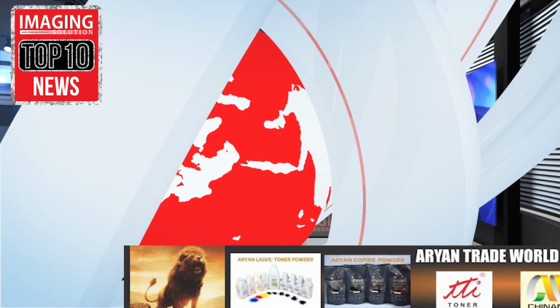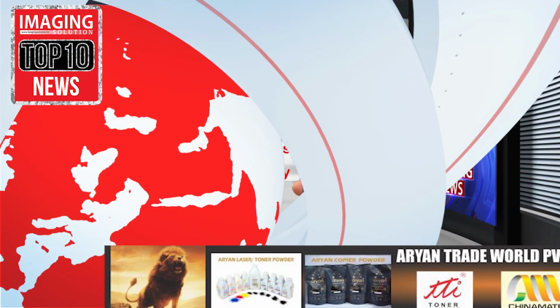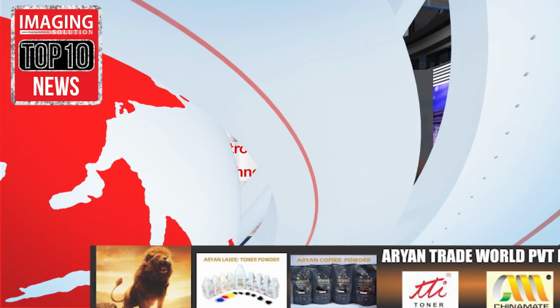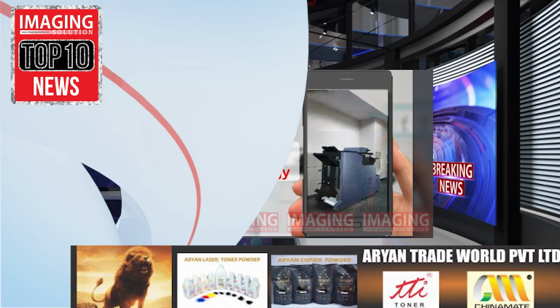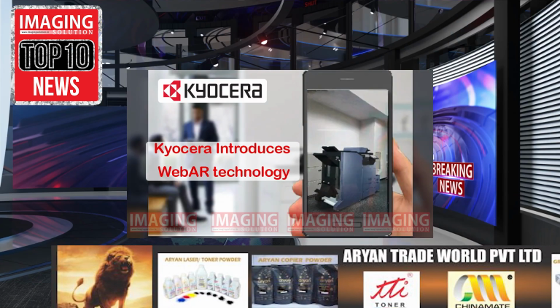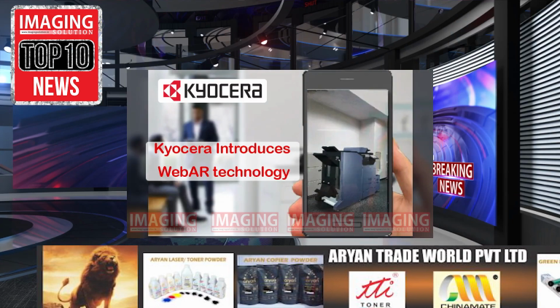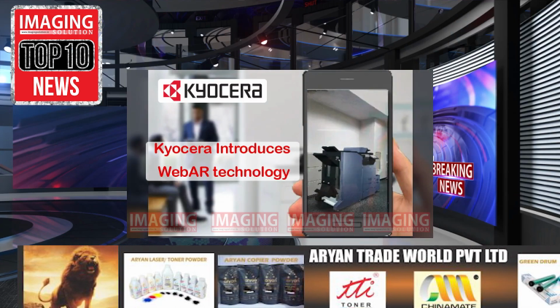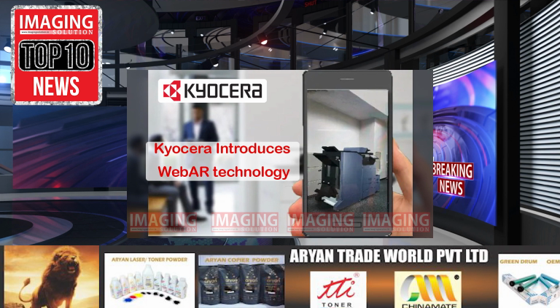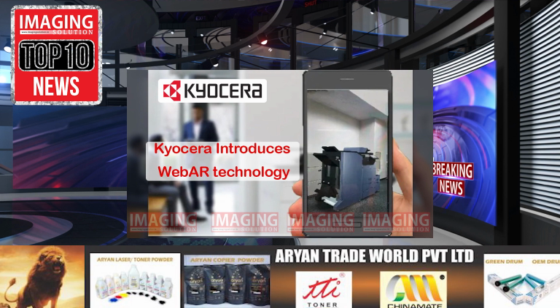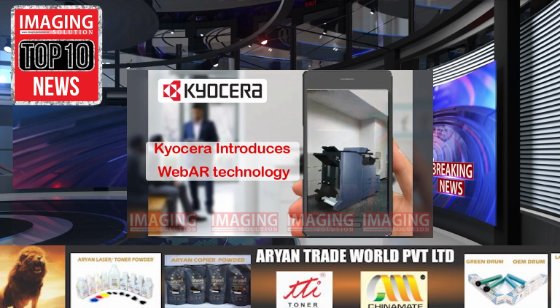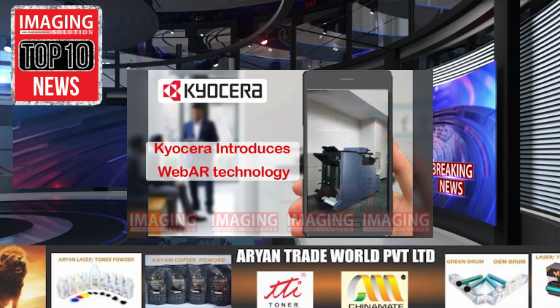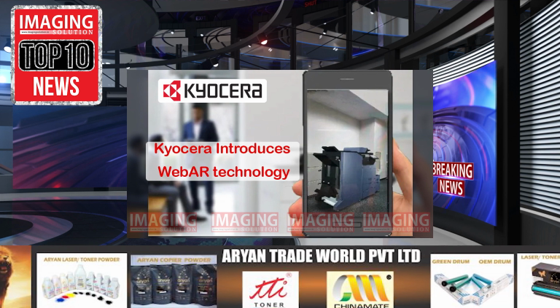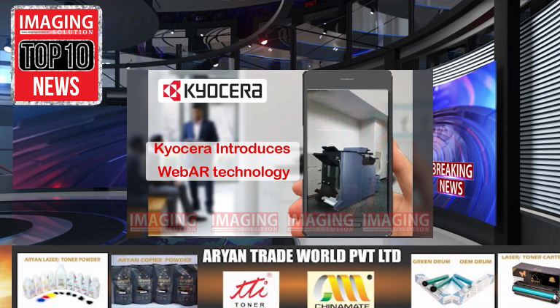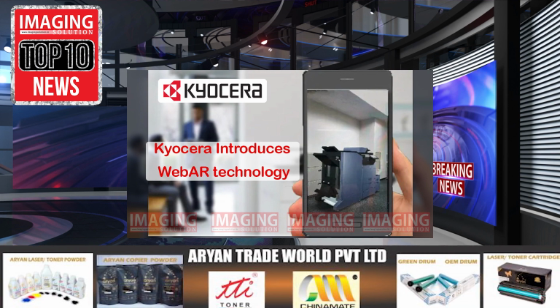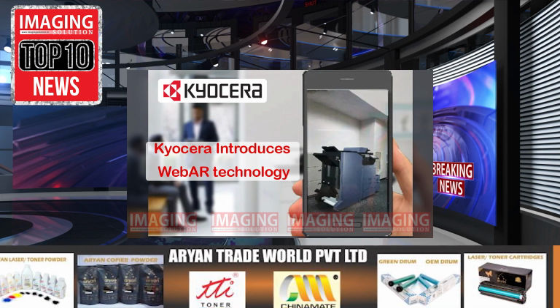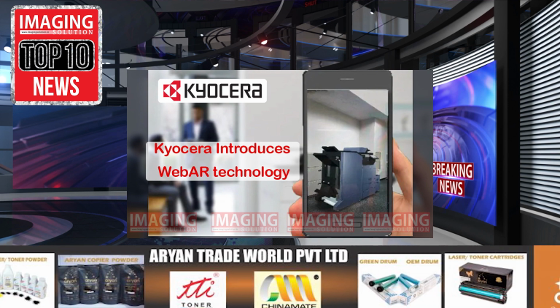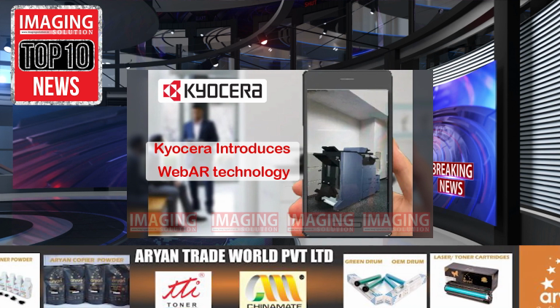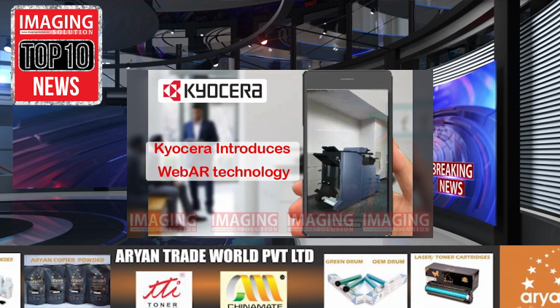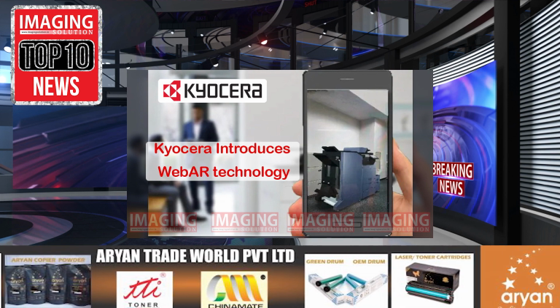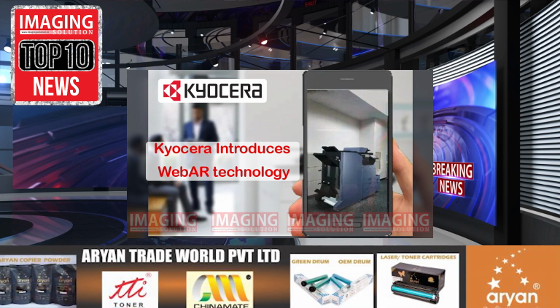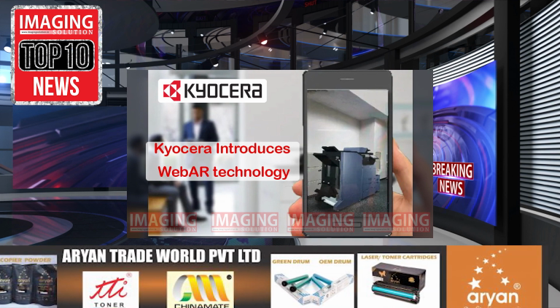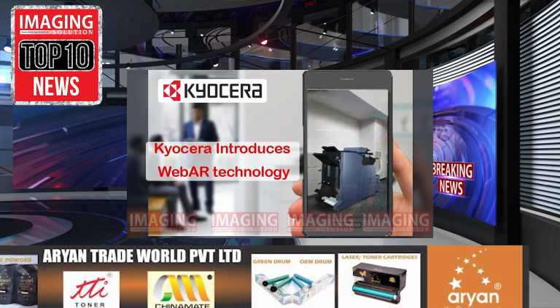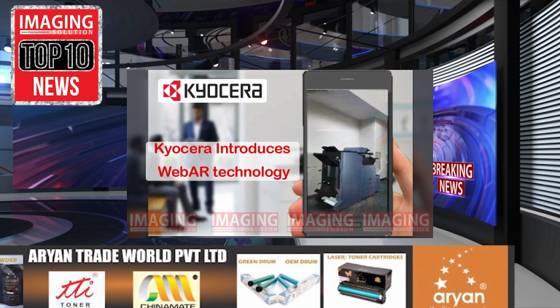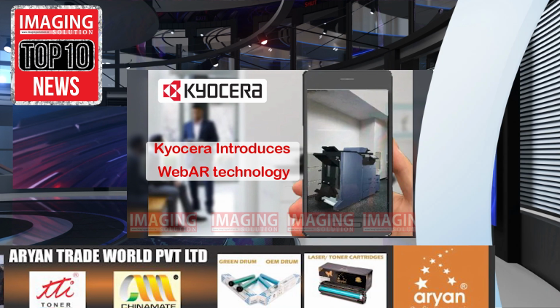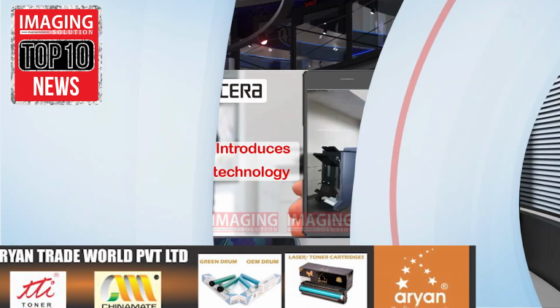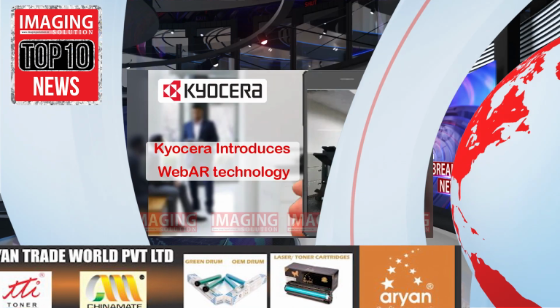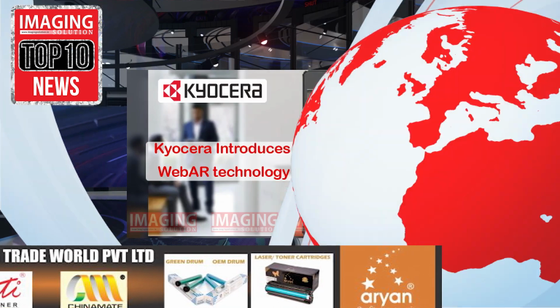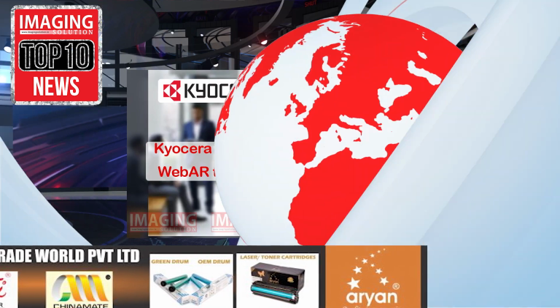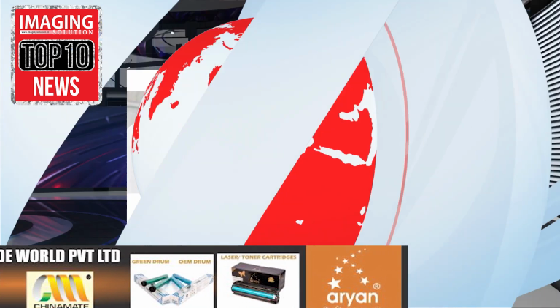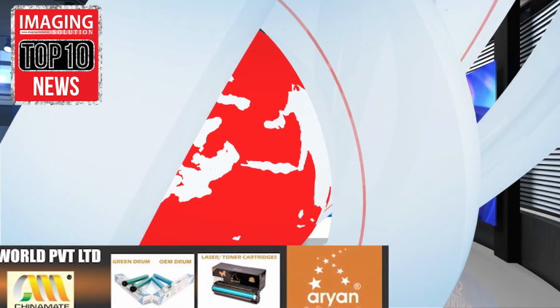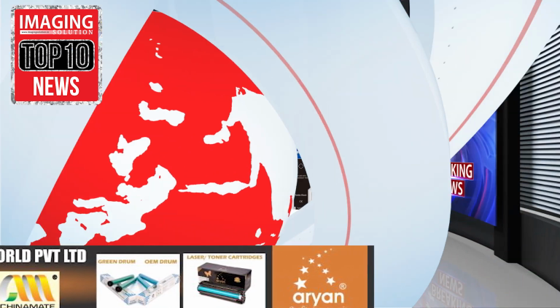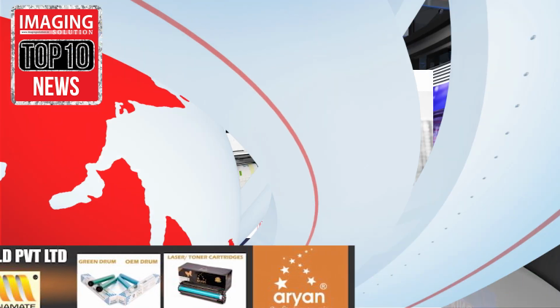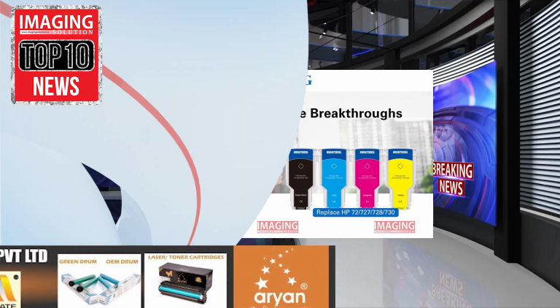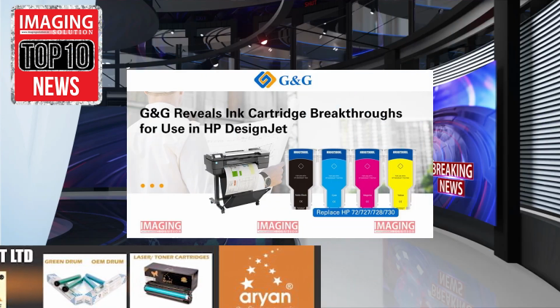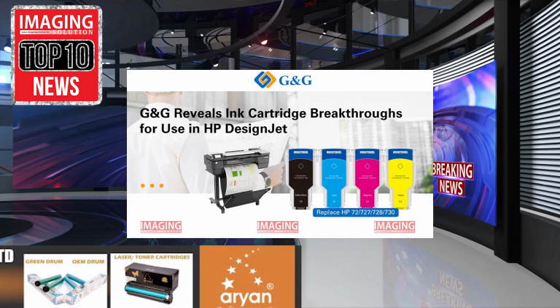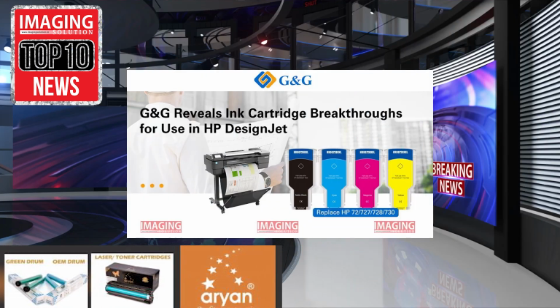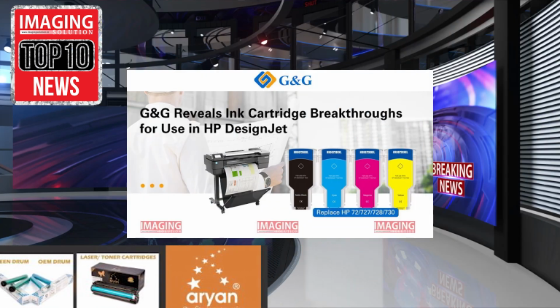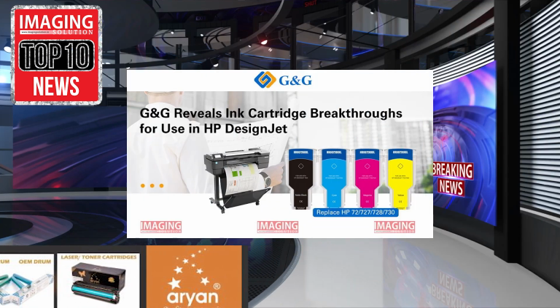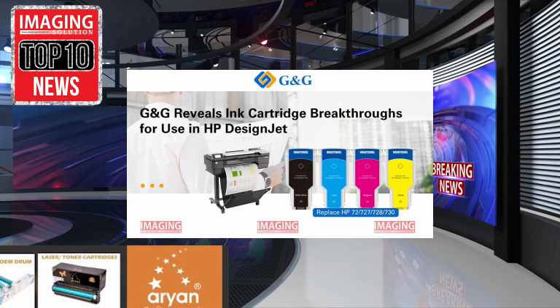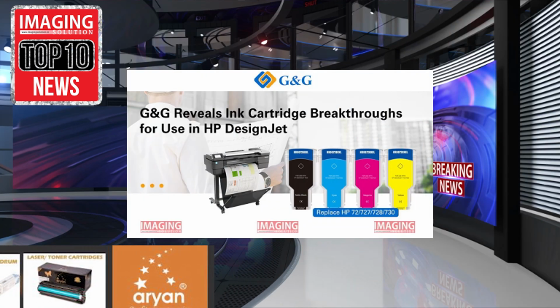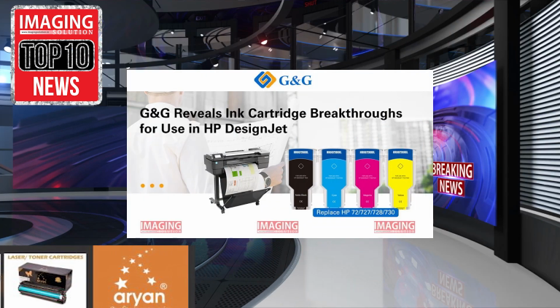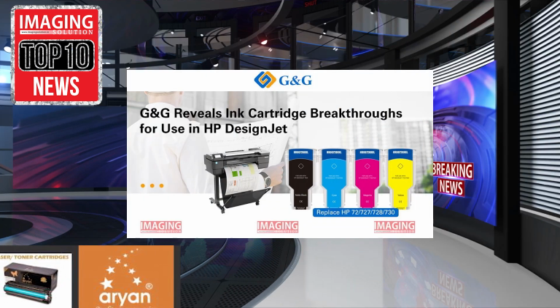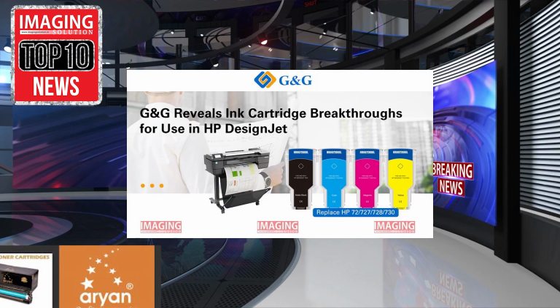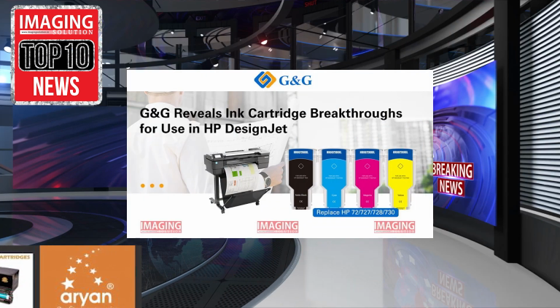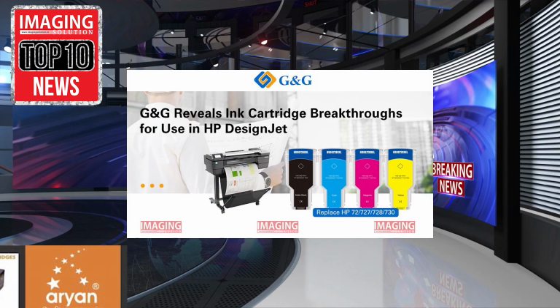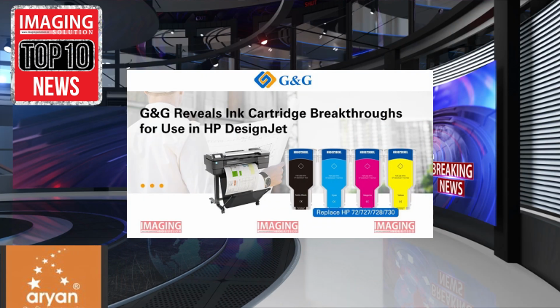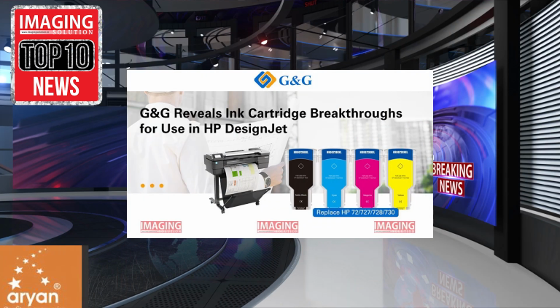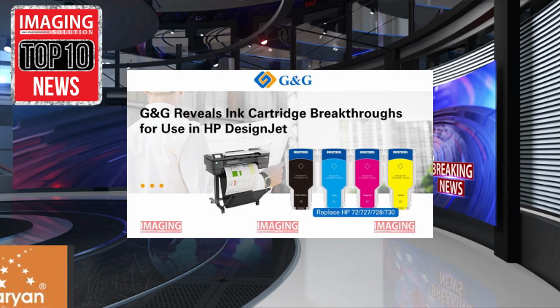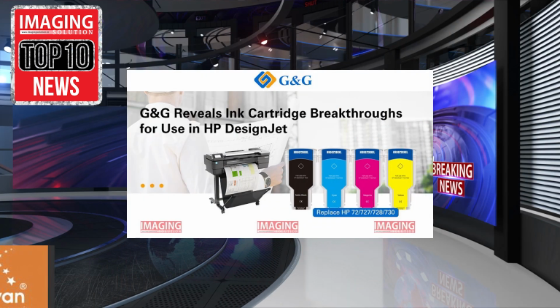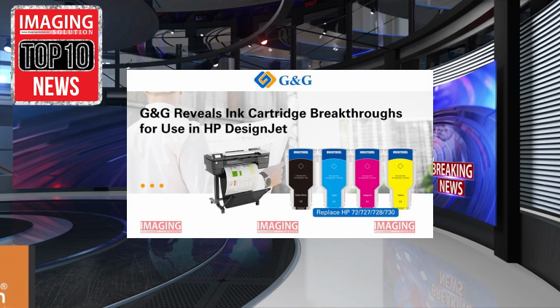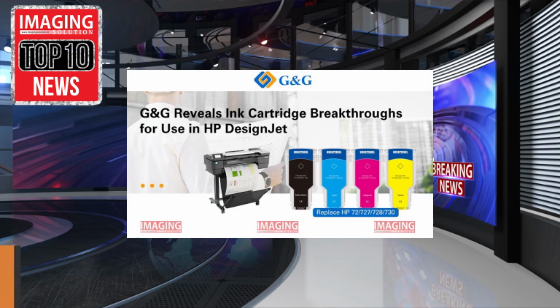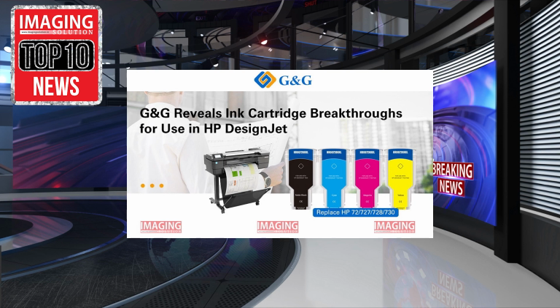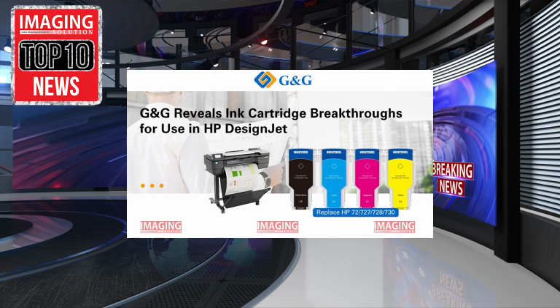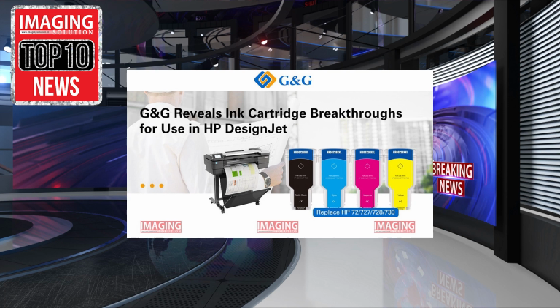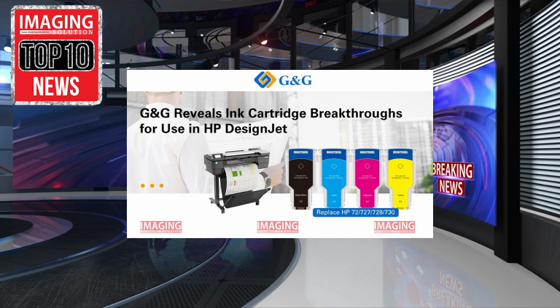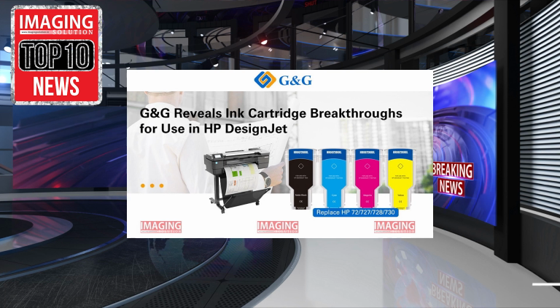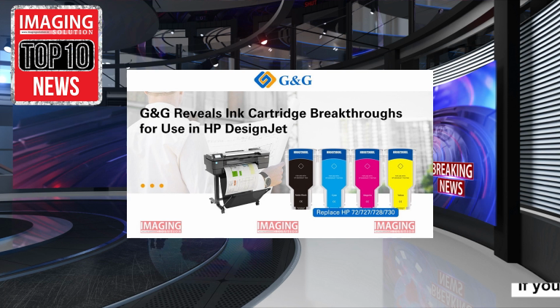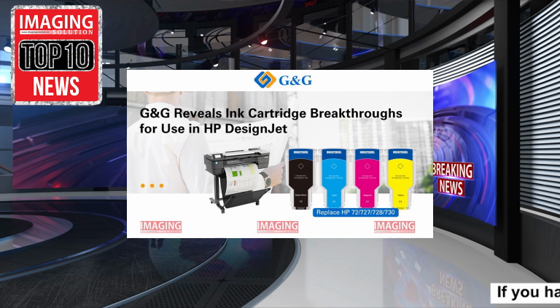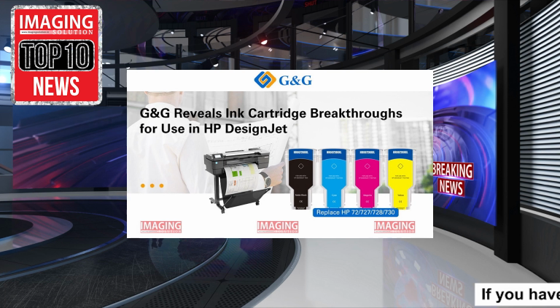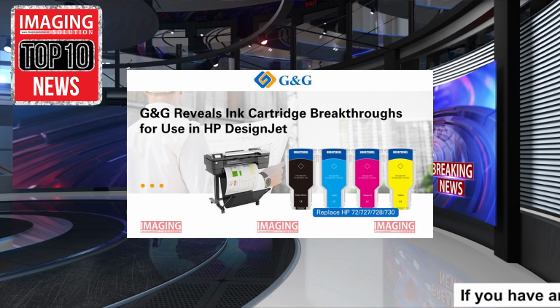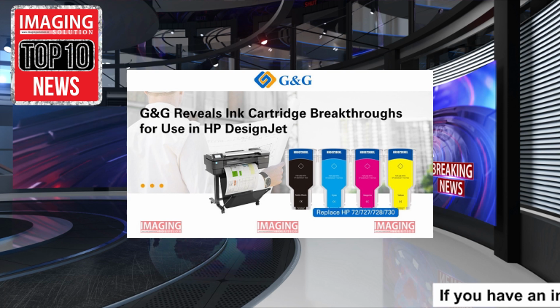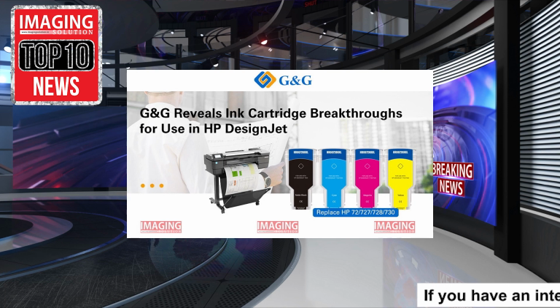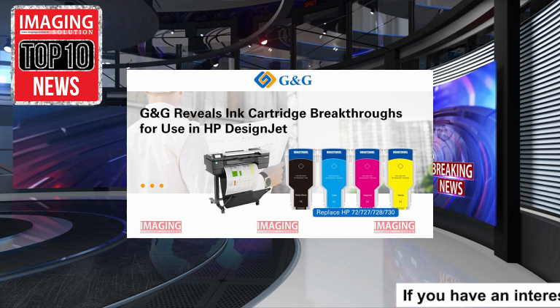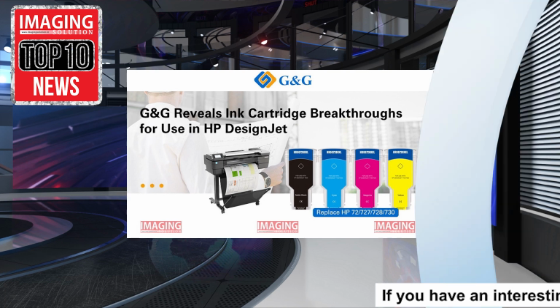Kyocera introduces WebAR technology. G&G reveals ink cartridge breakthroughs for use in HP DesignJet.